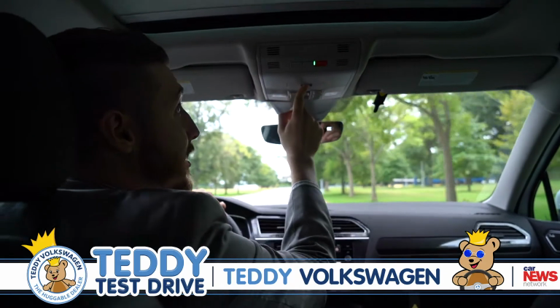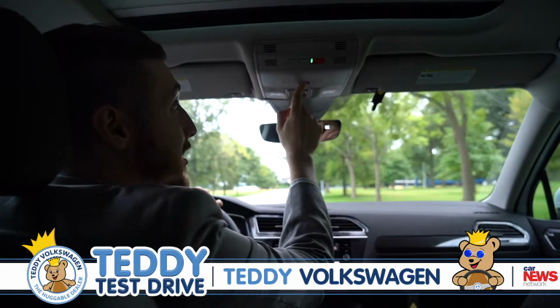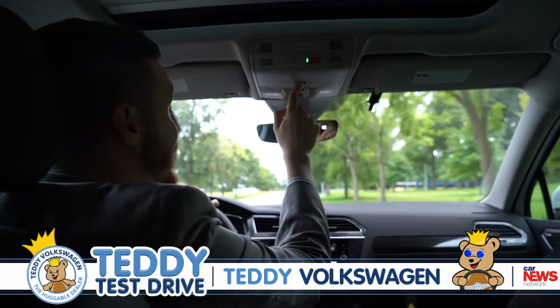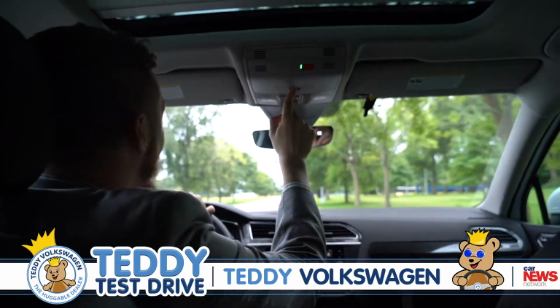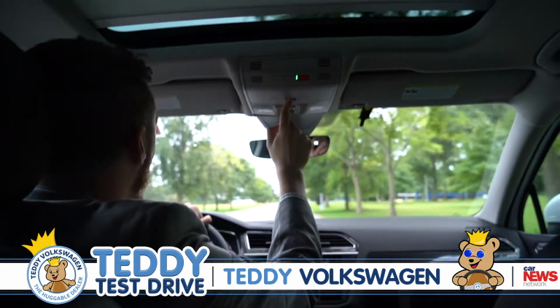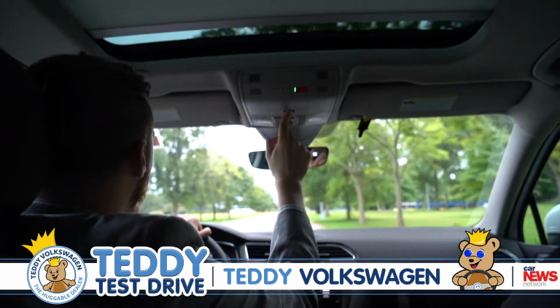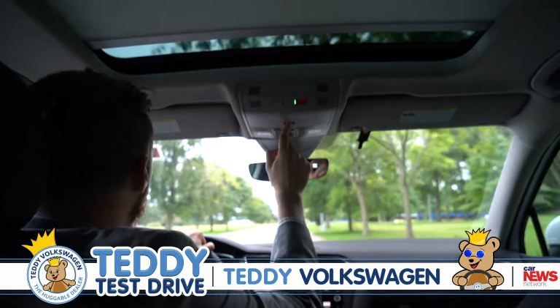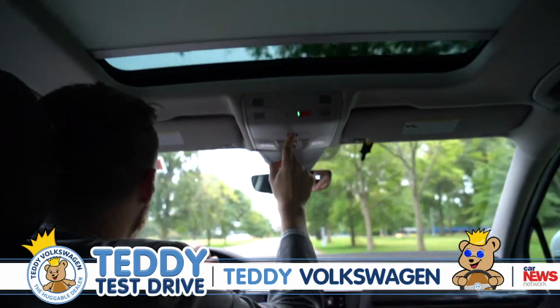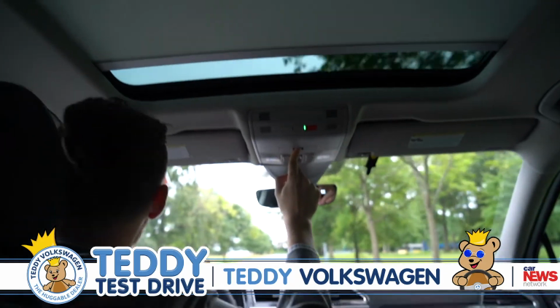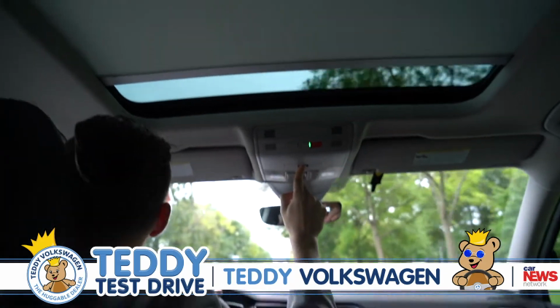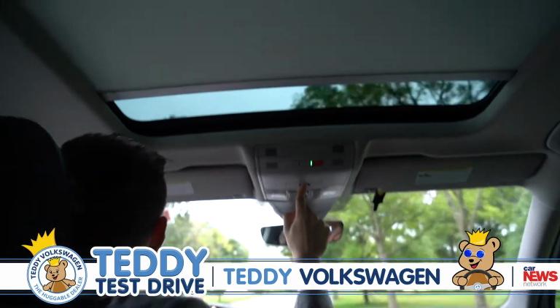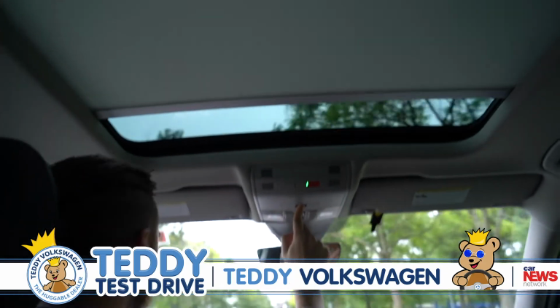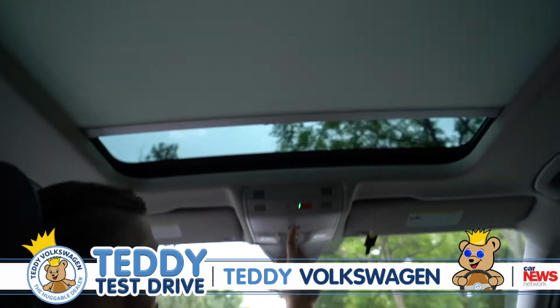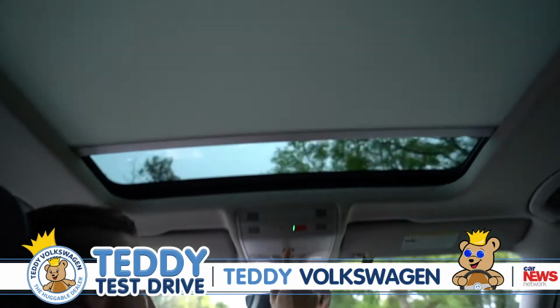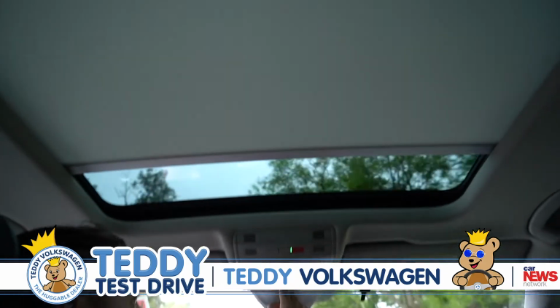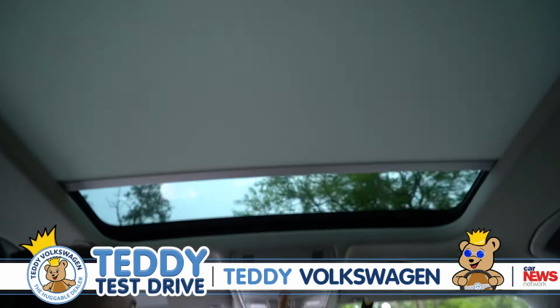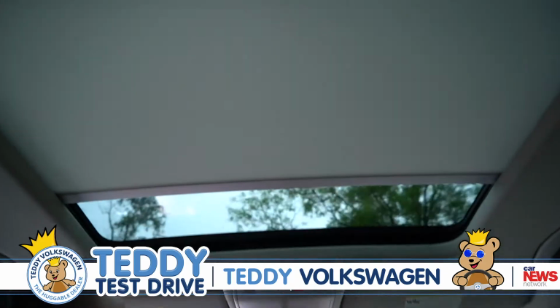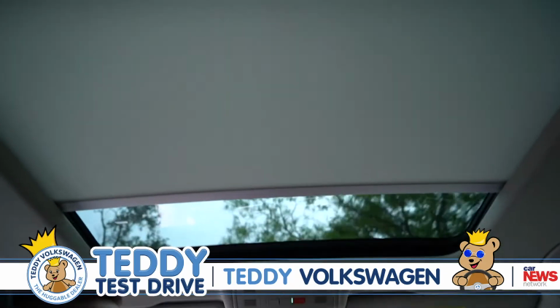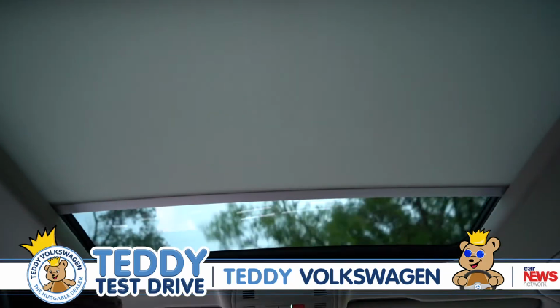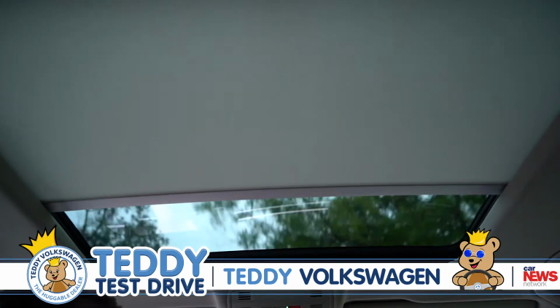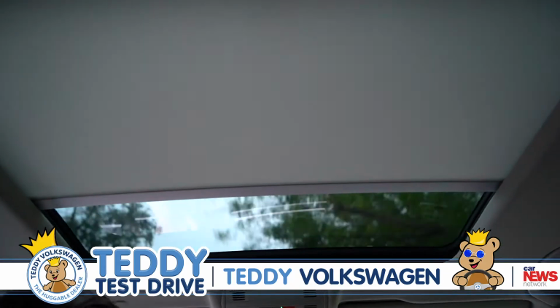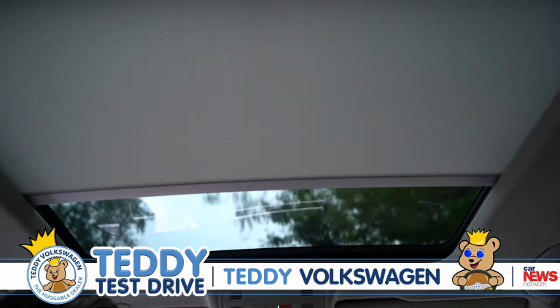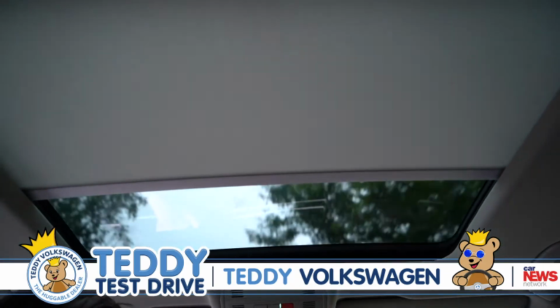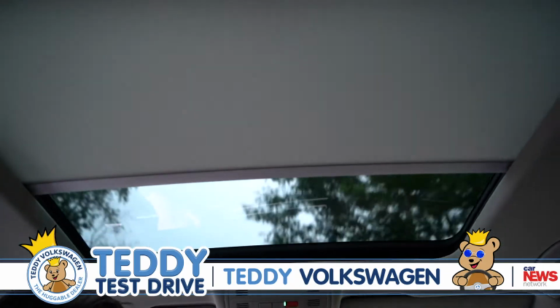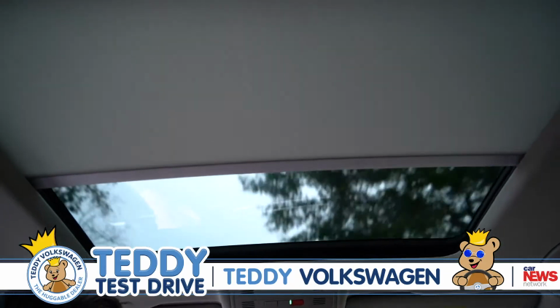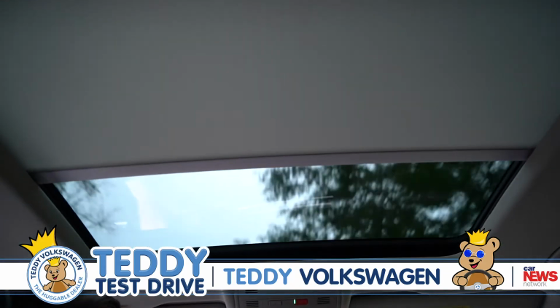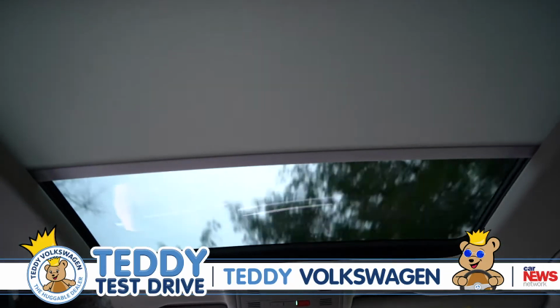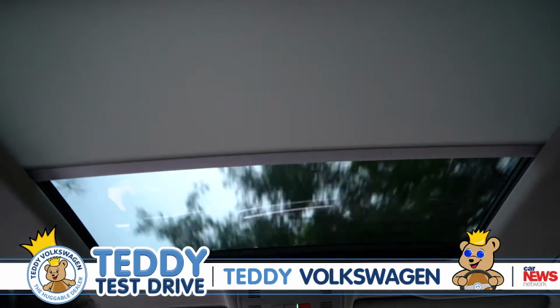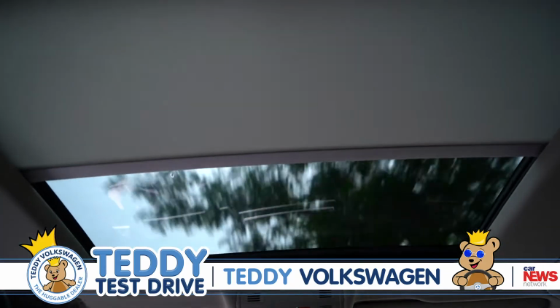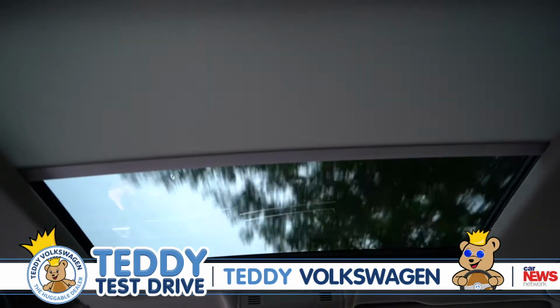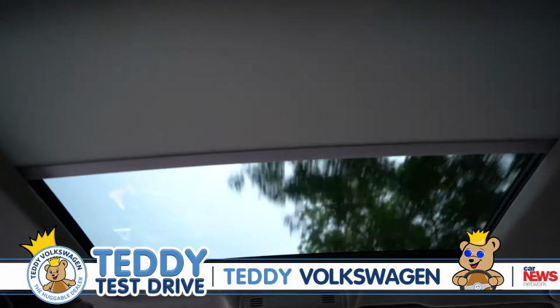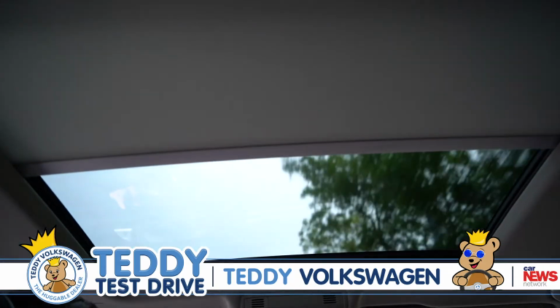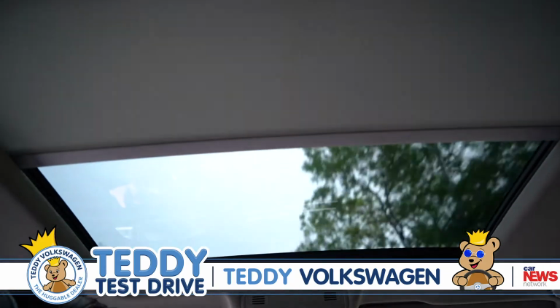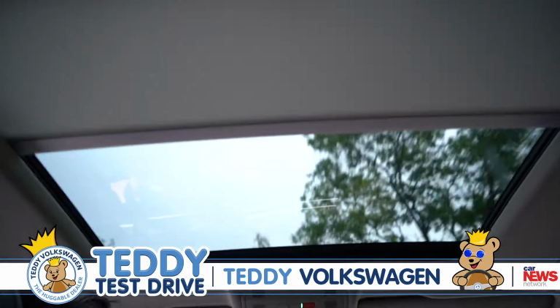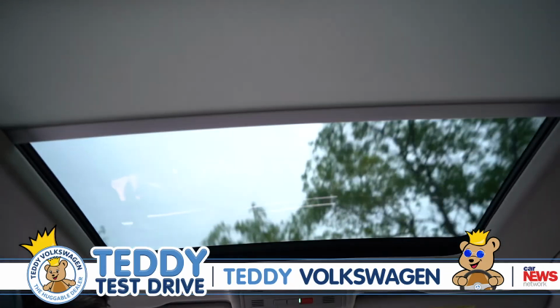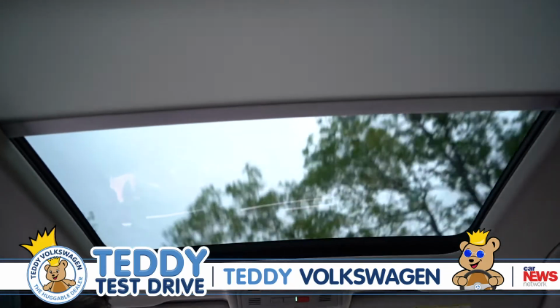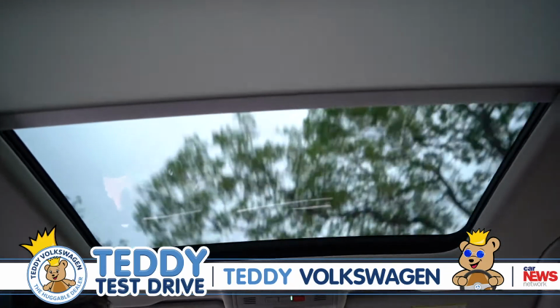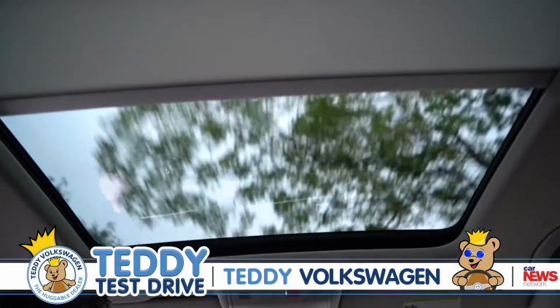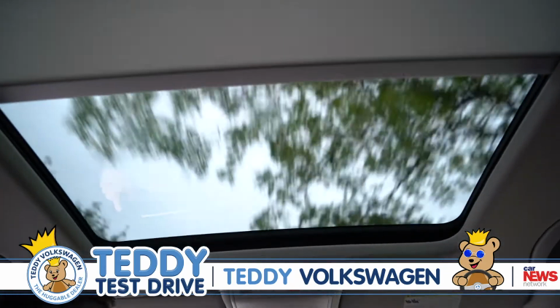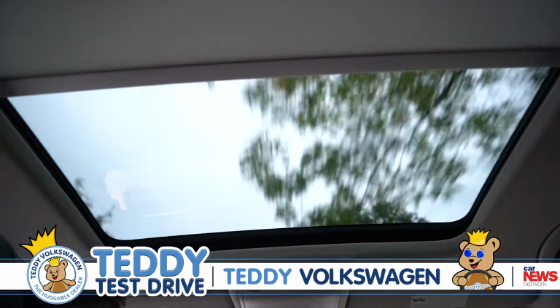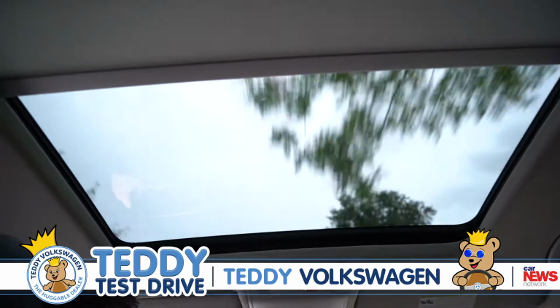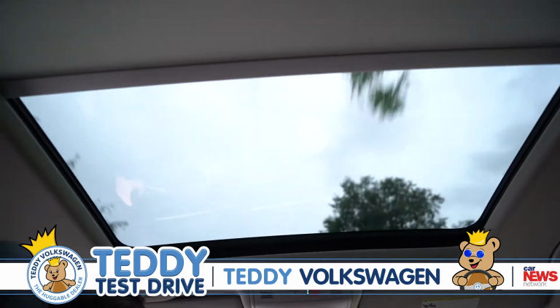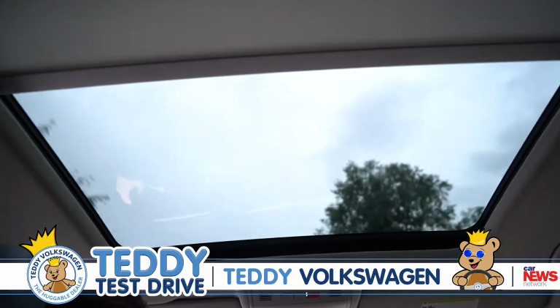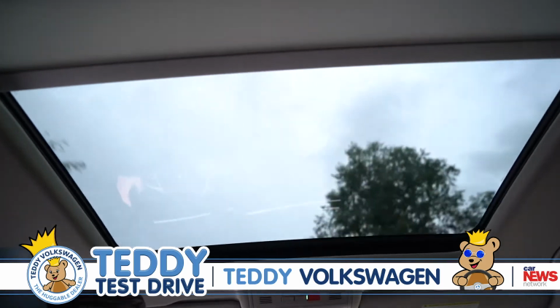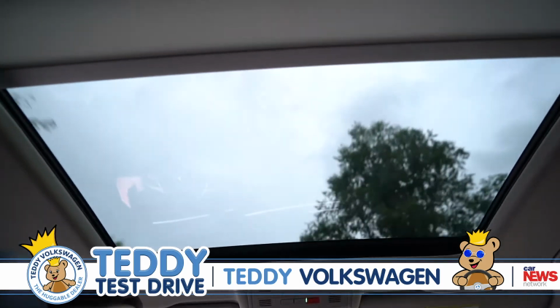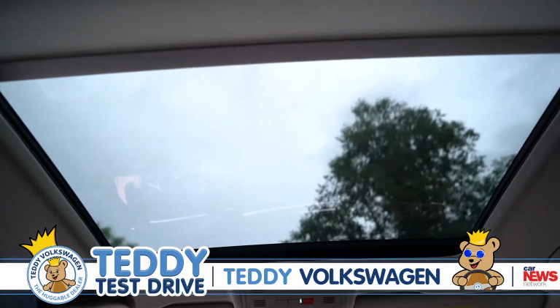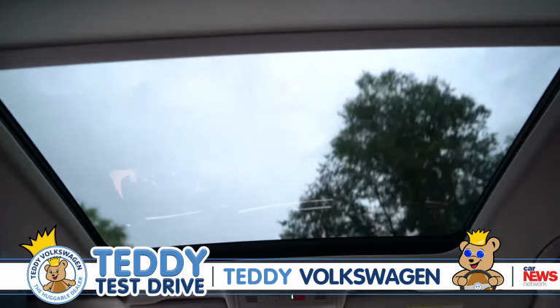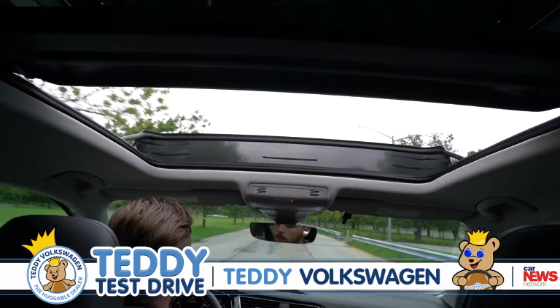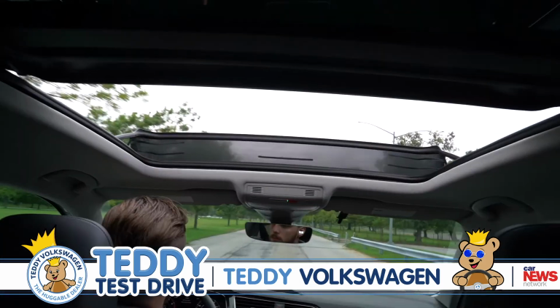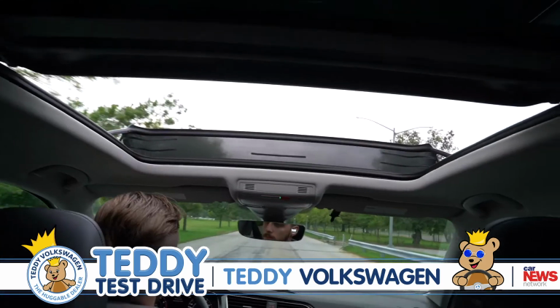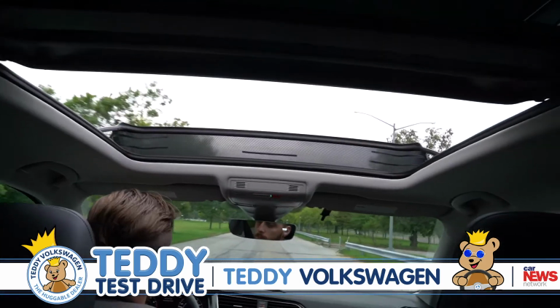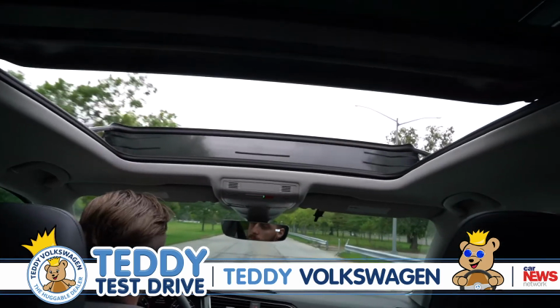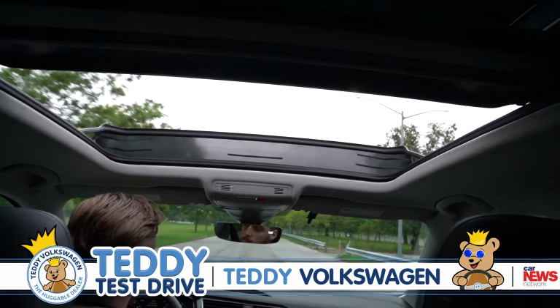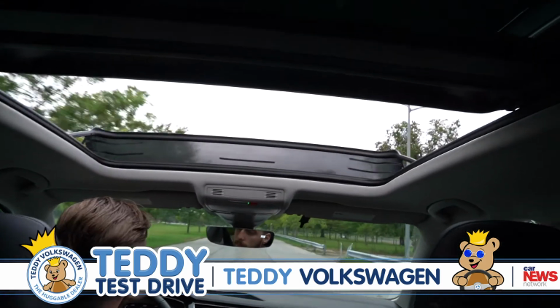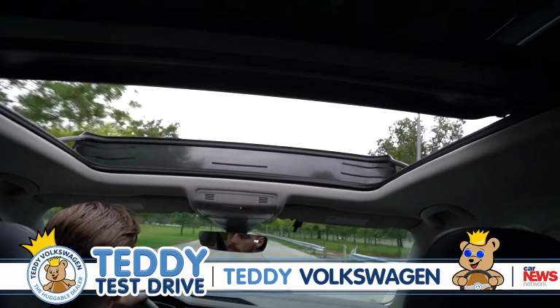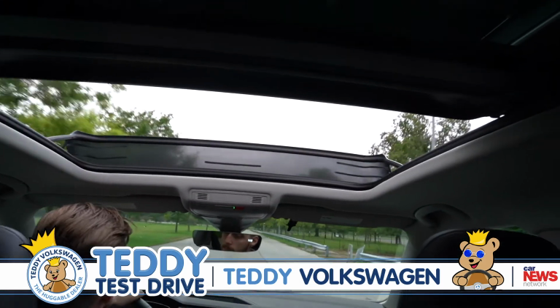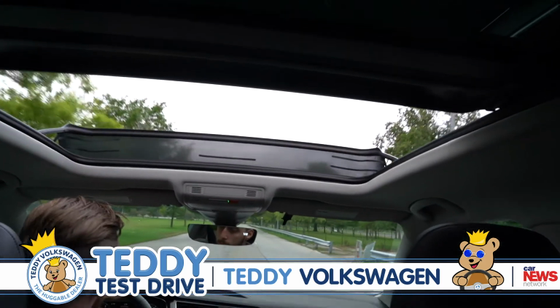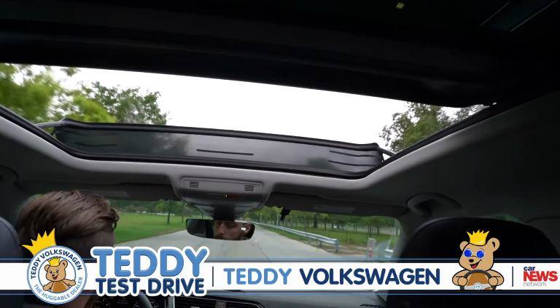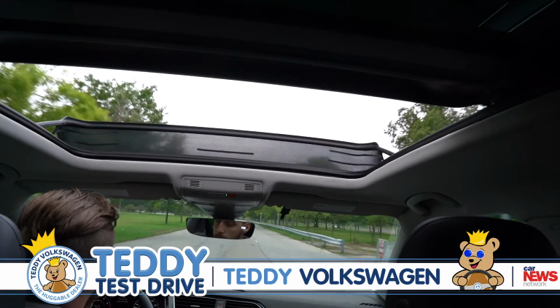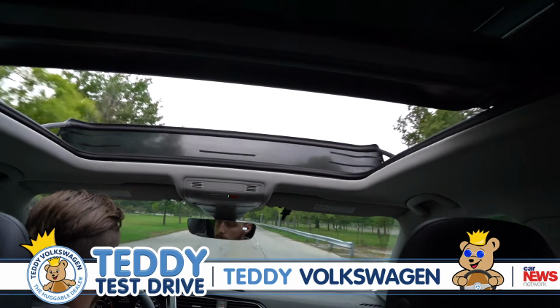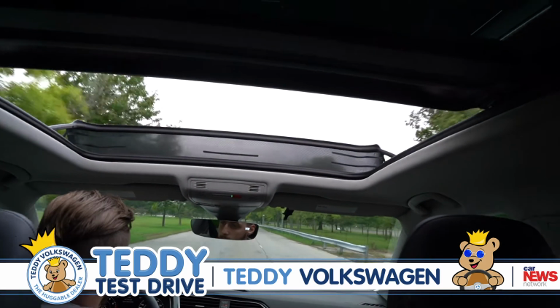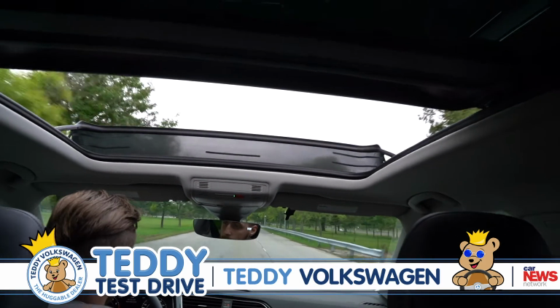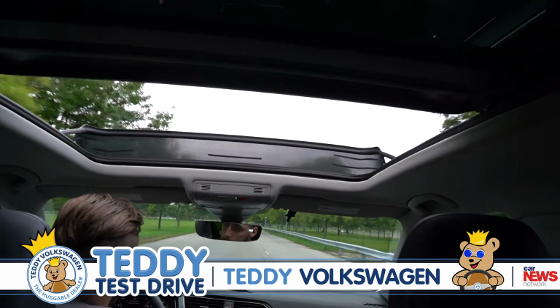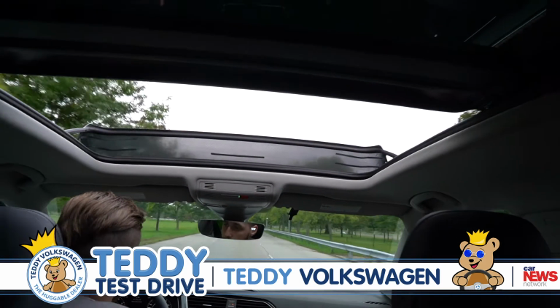This is our panoramic sunroof, new for 2018. It gives you that convertible feel without having to worry about the bugs.